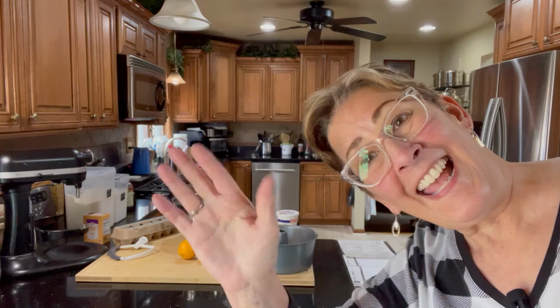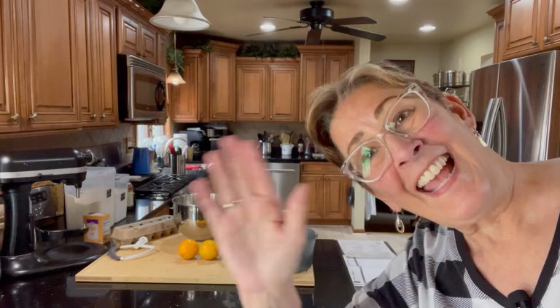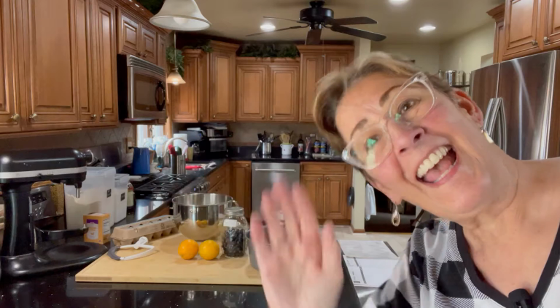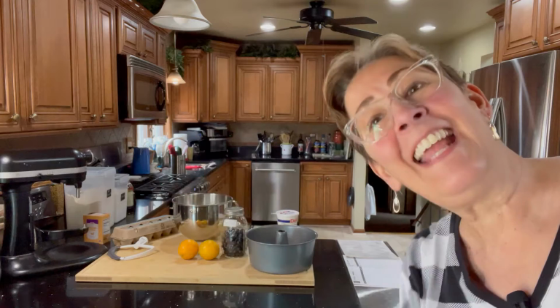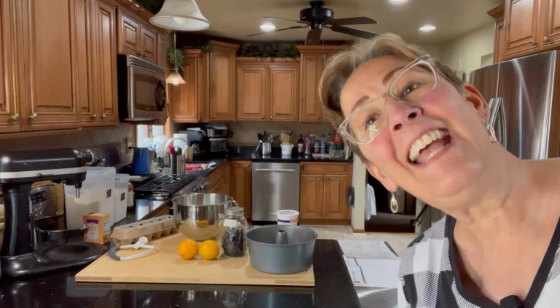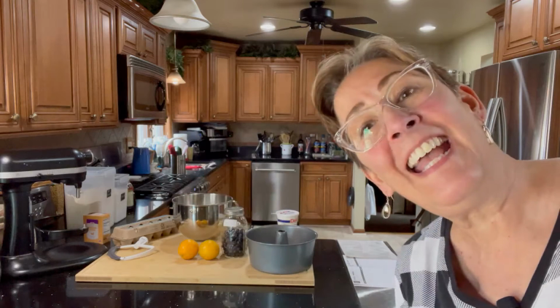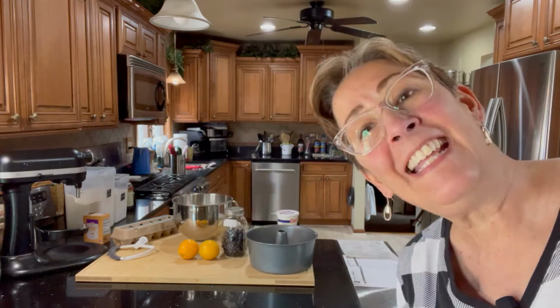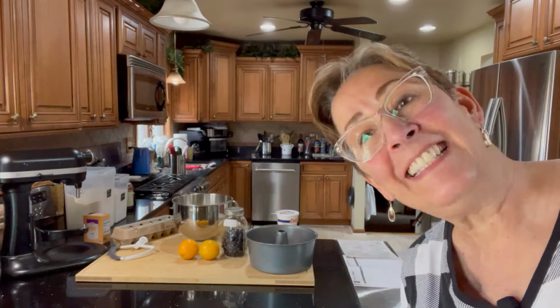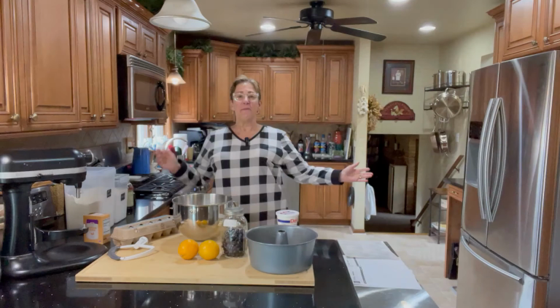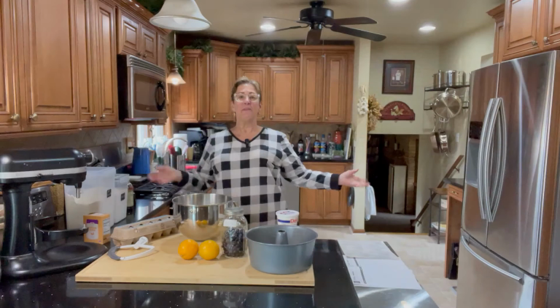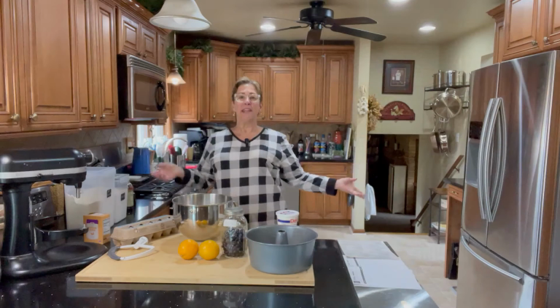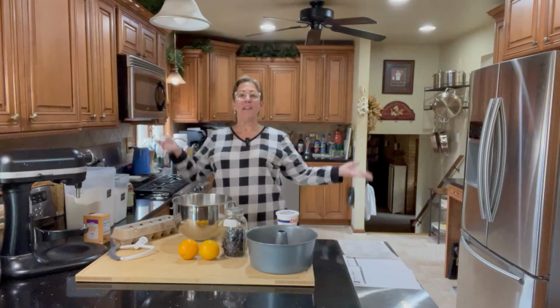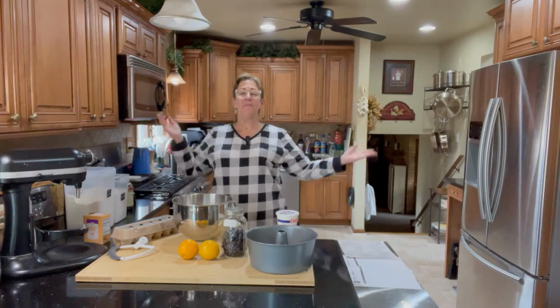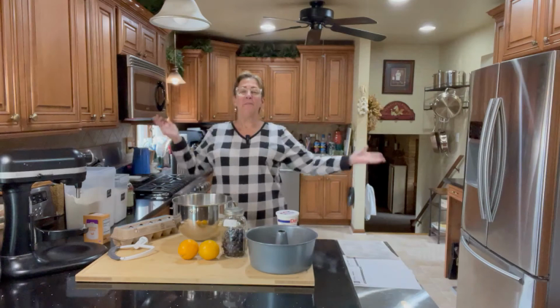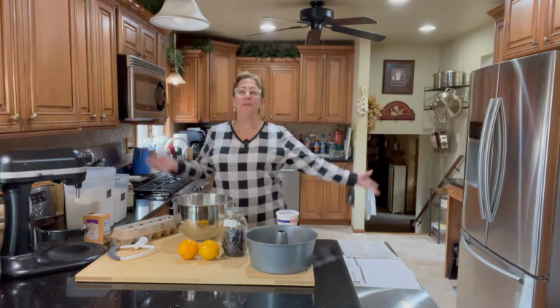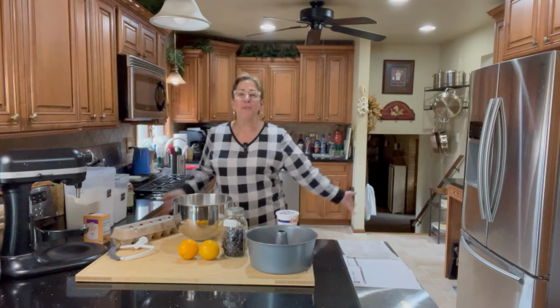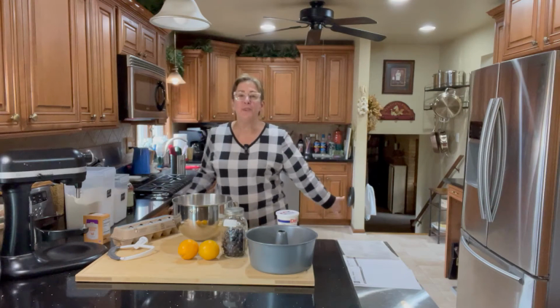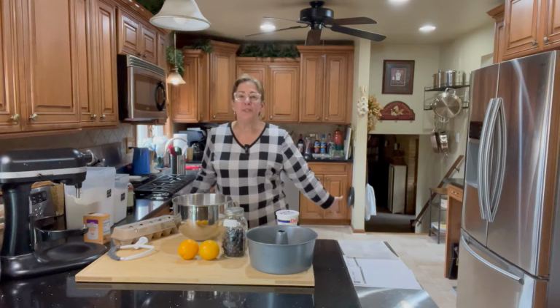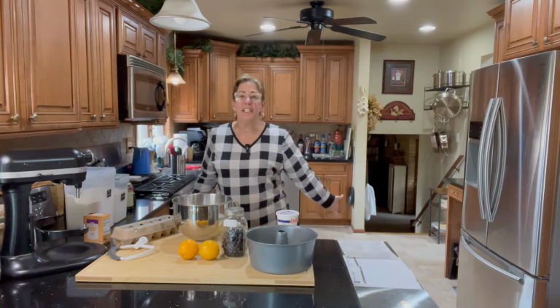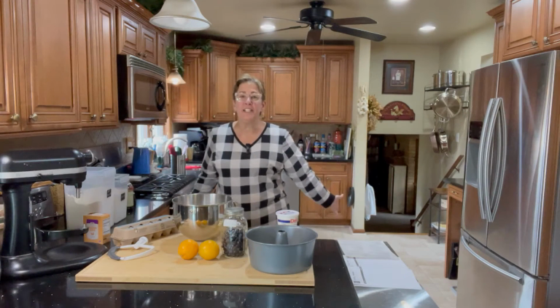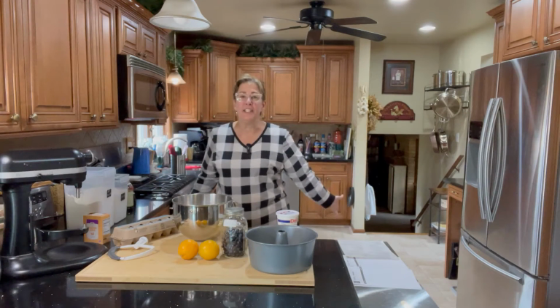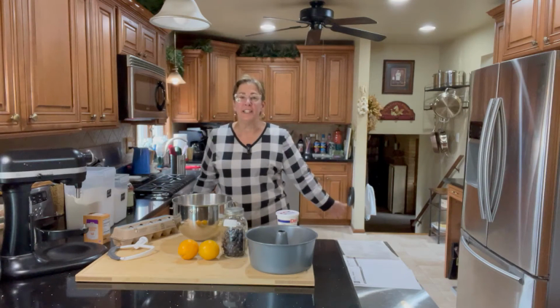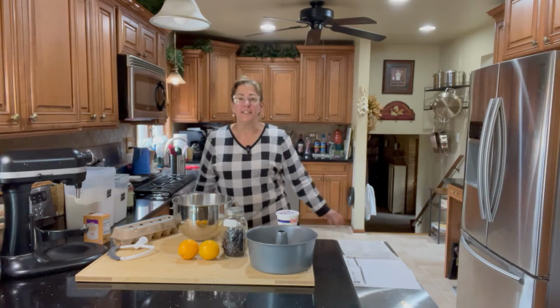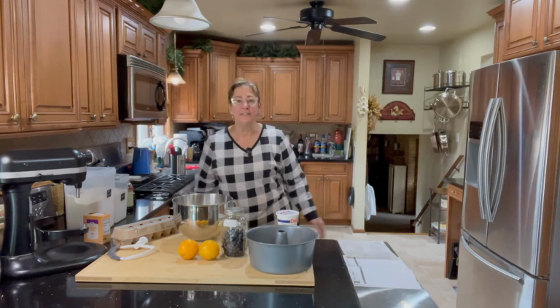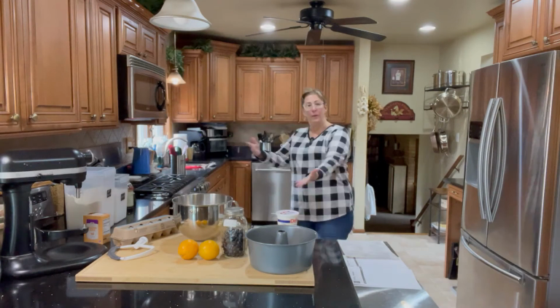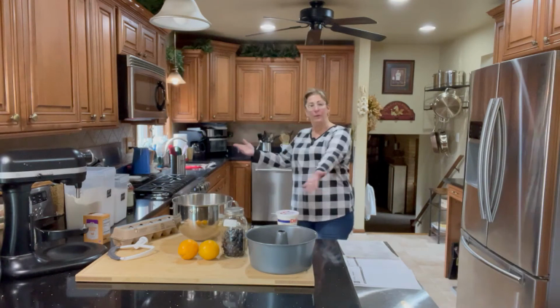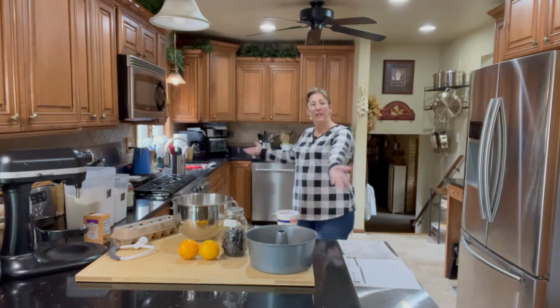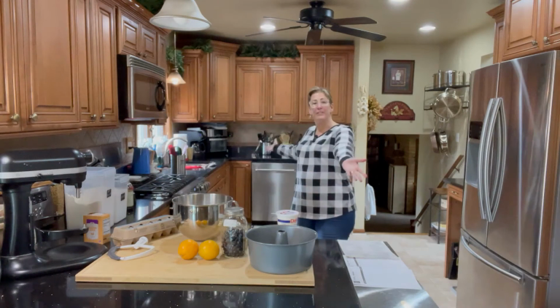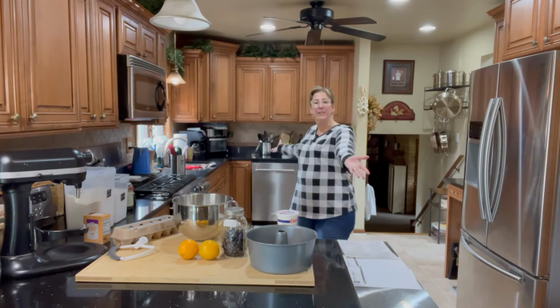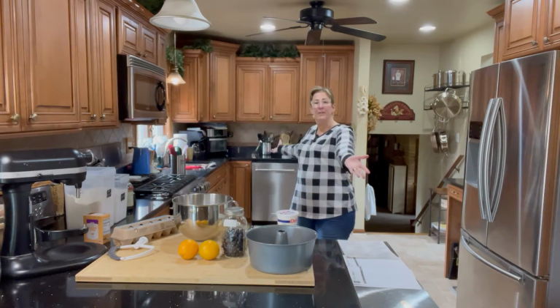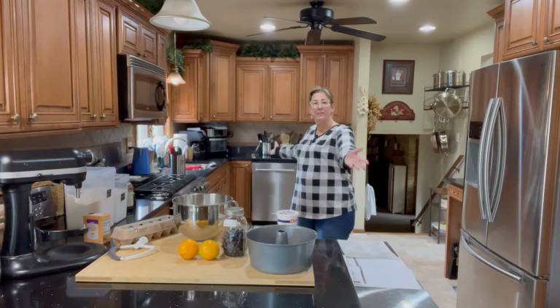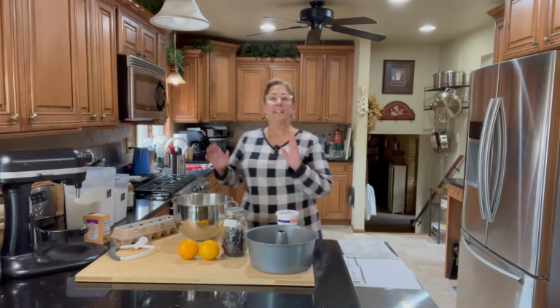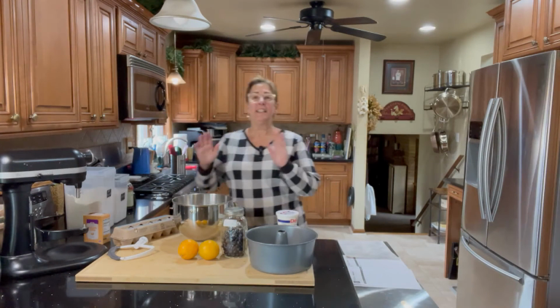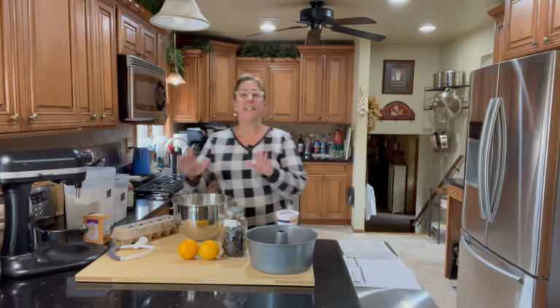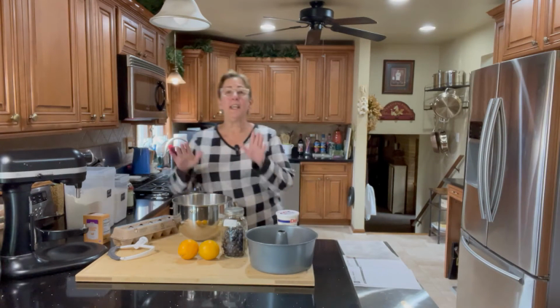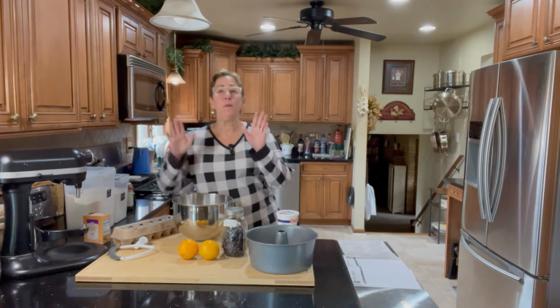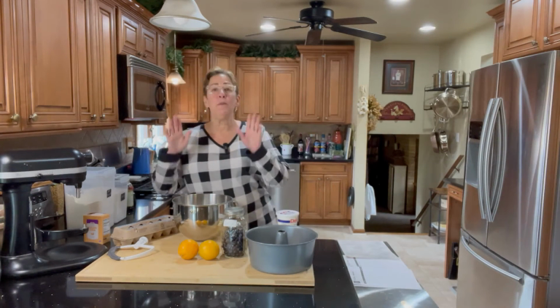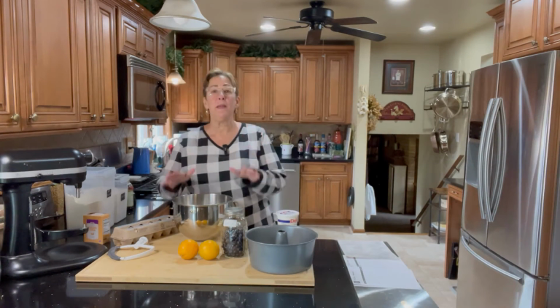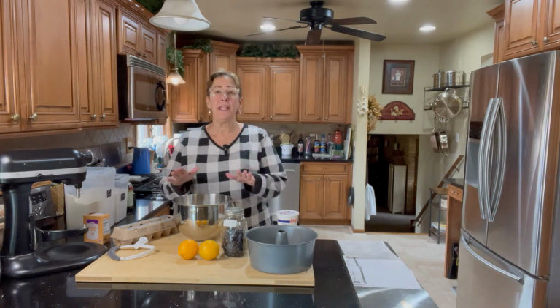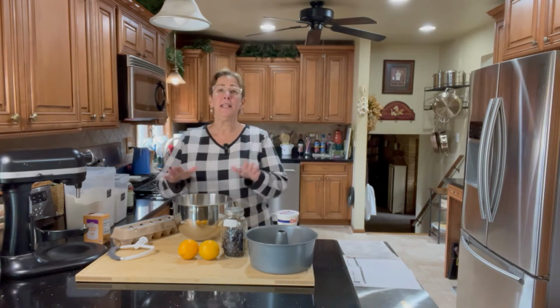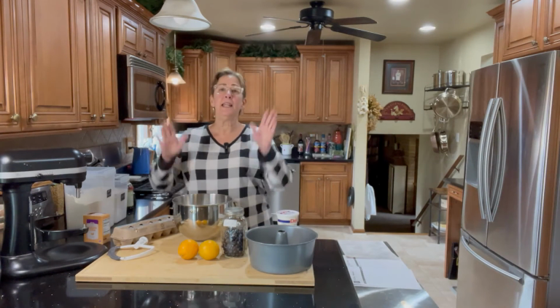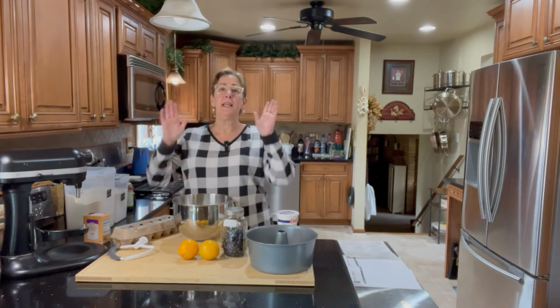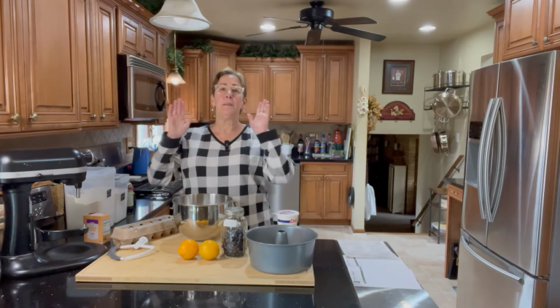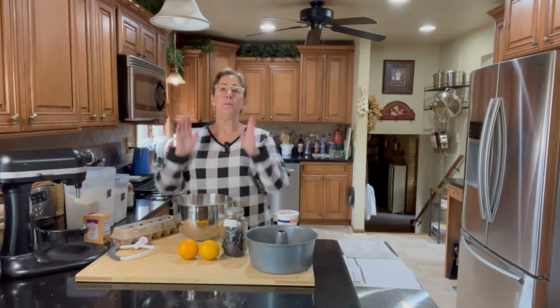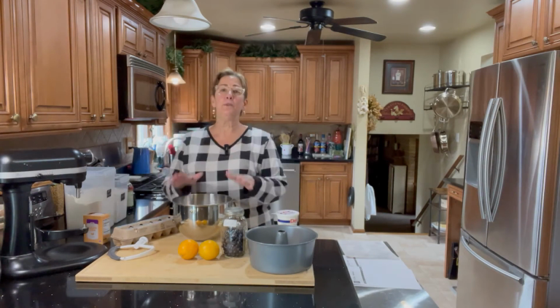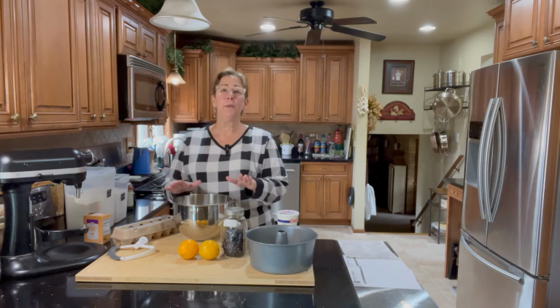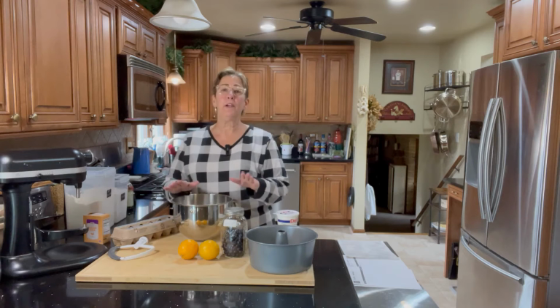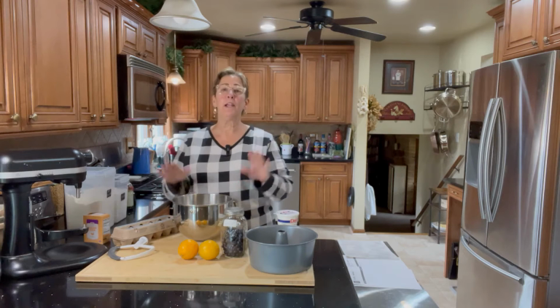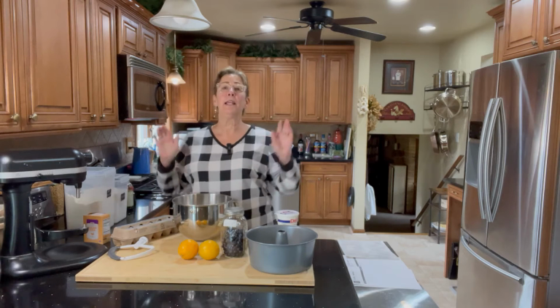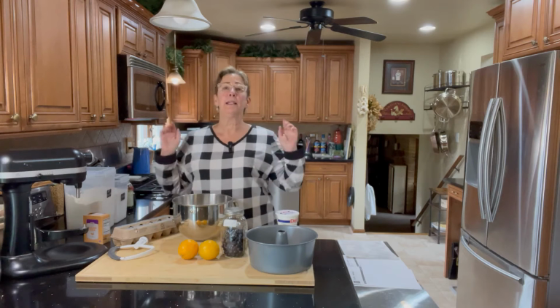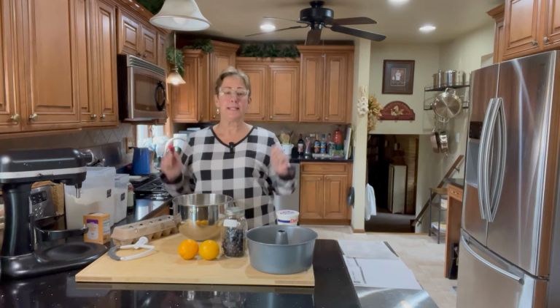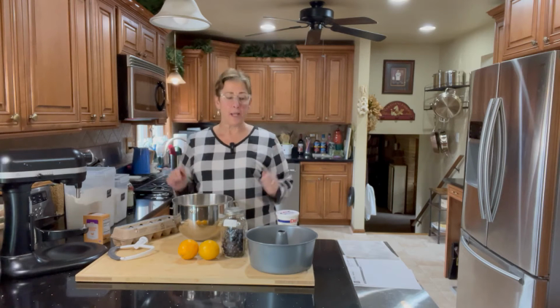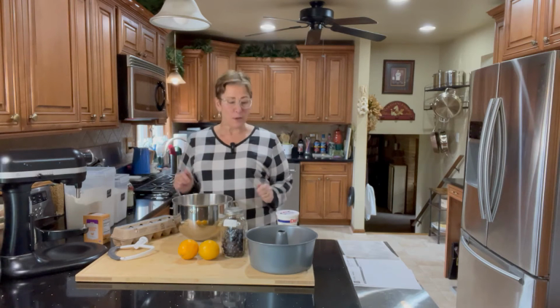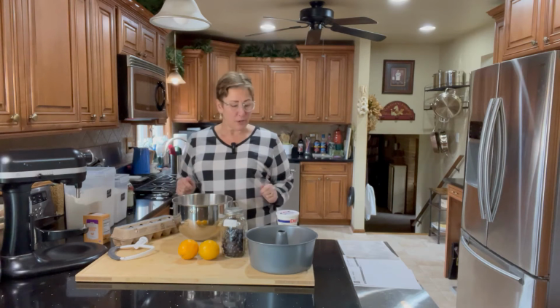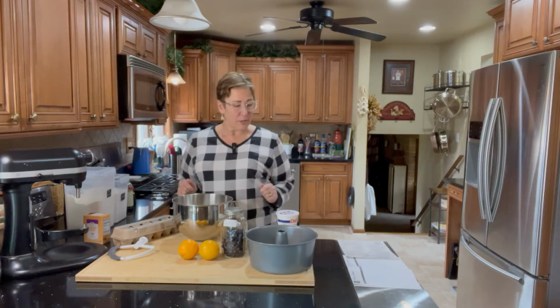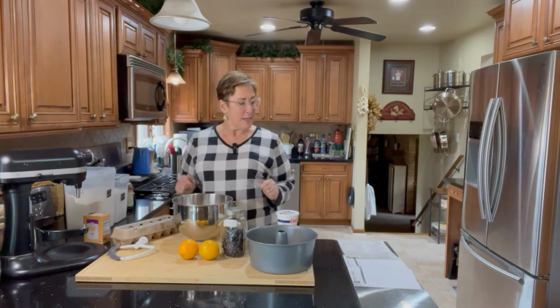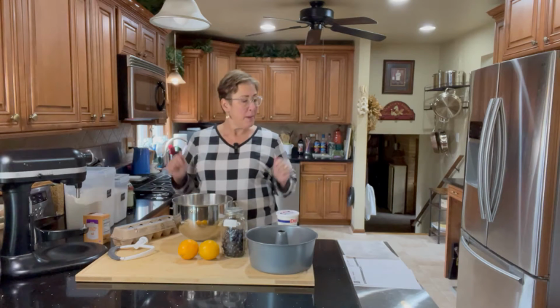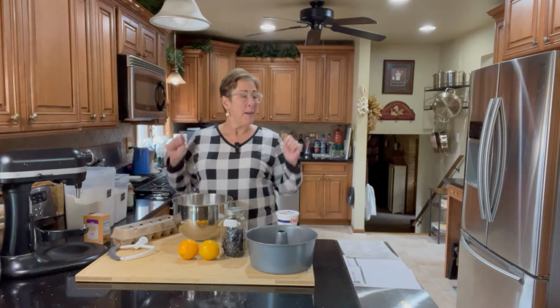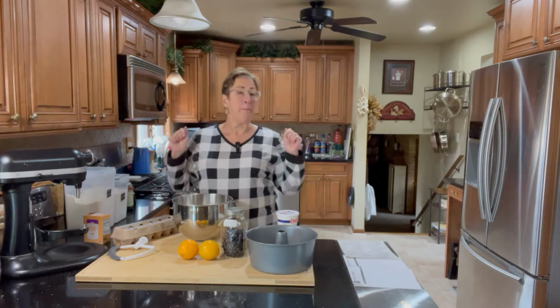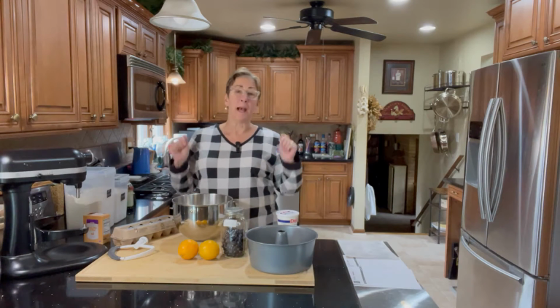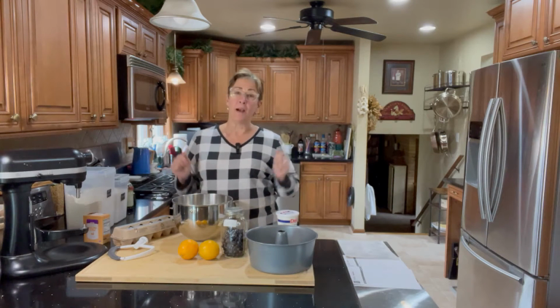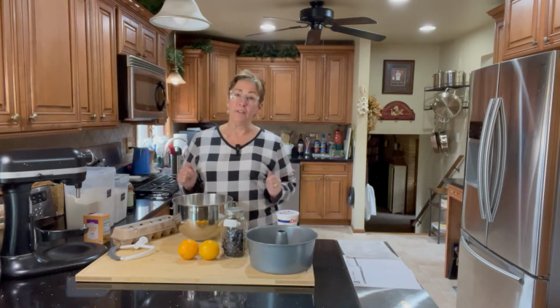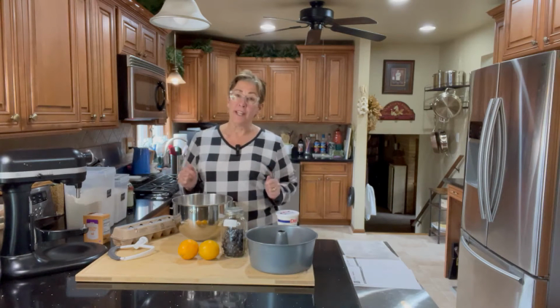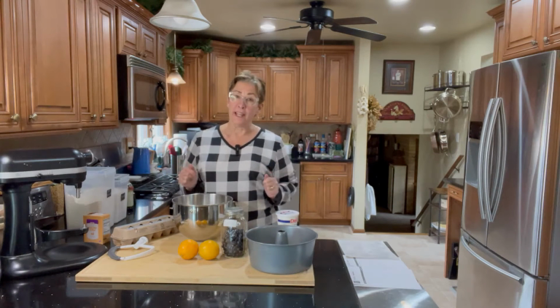Hi guys, I'm Renee from Kudos Kitchen. Welcome! Today we're making a blueberry sour cream pound cake.